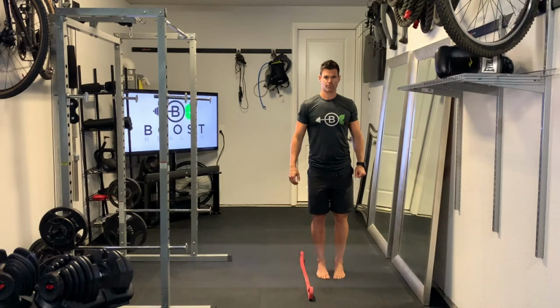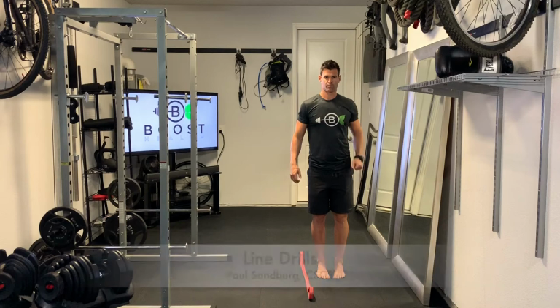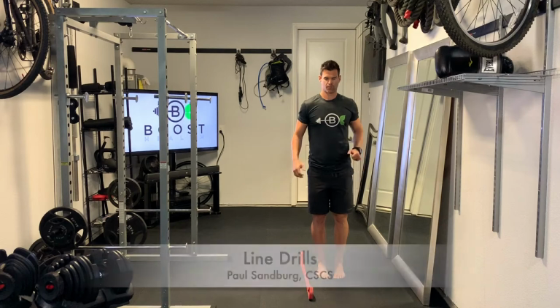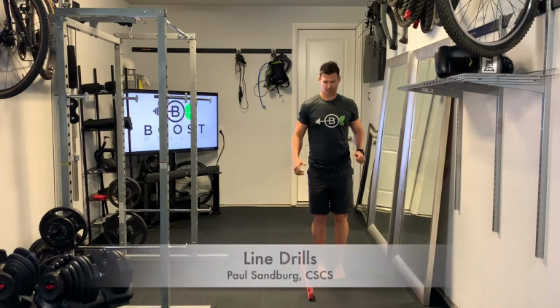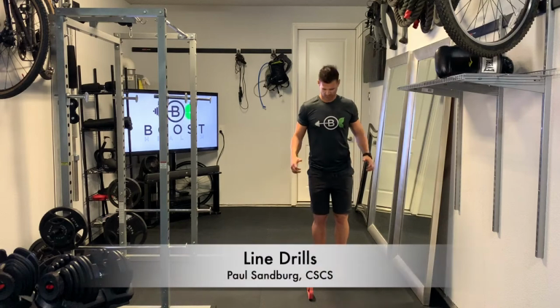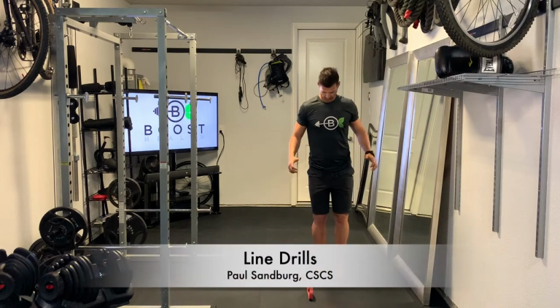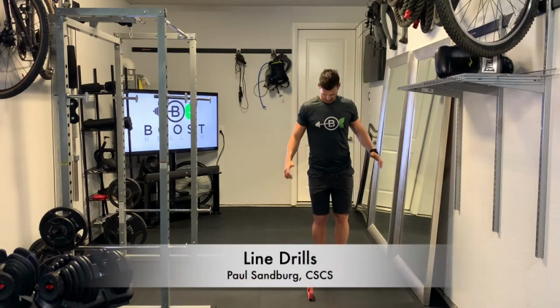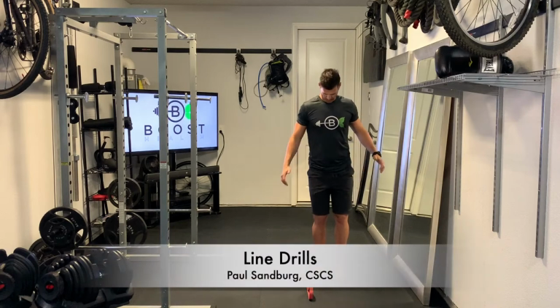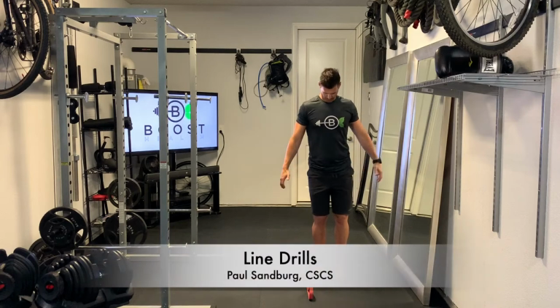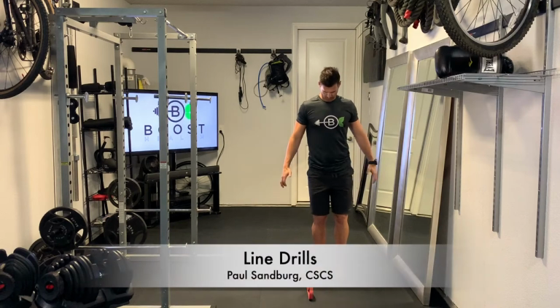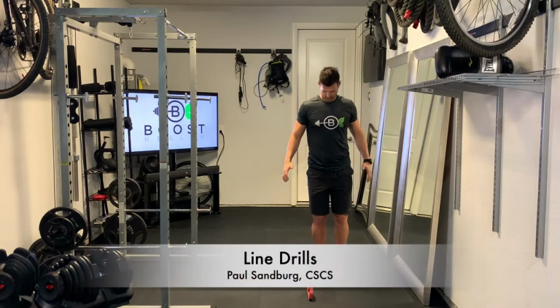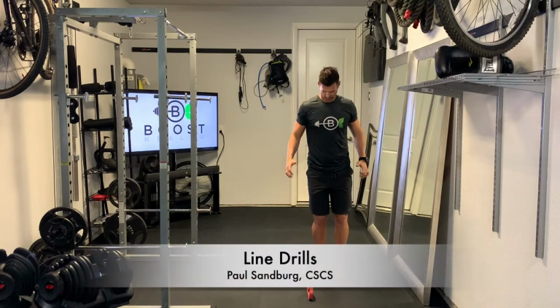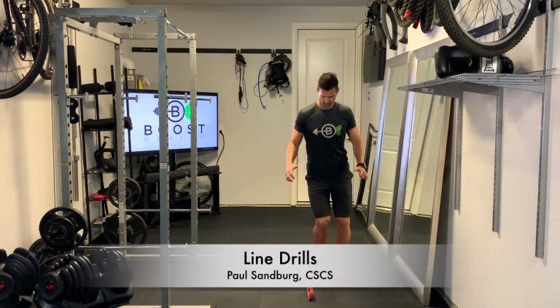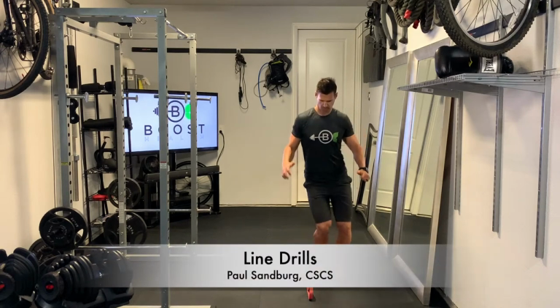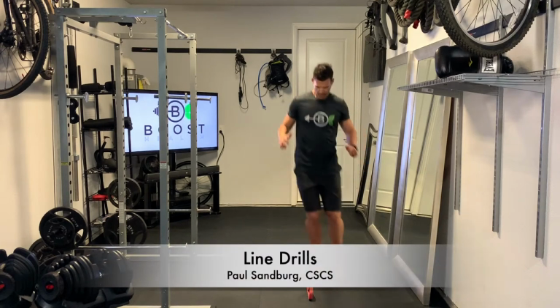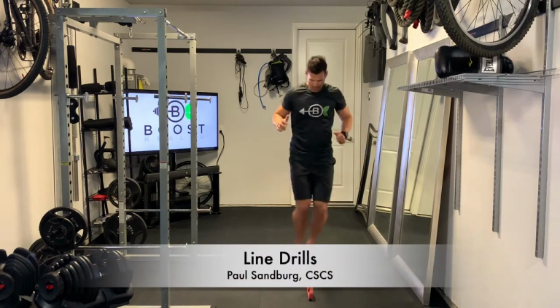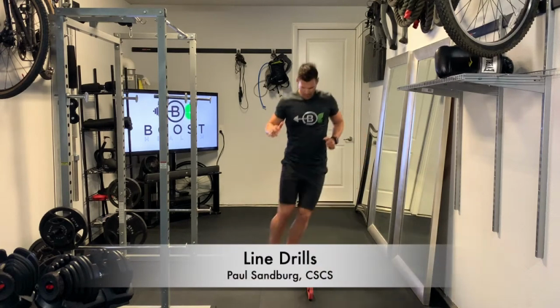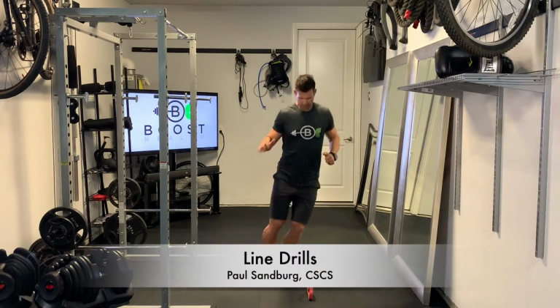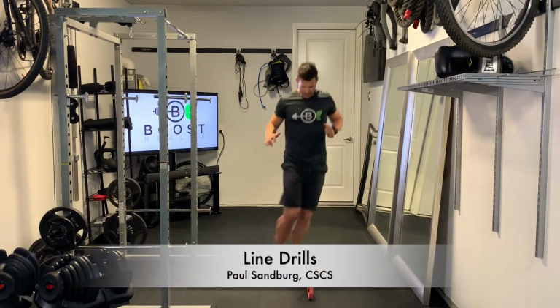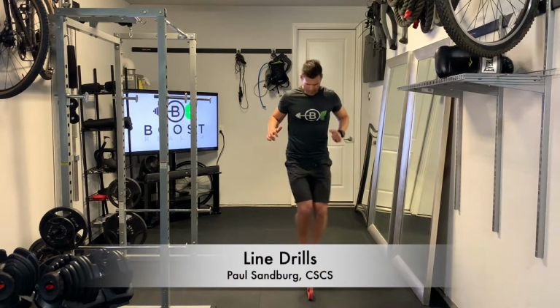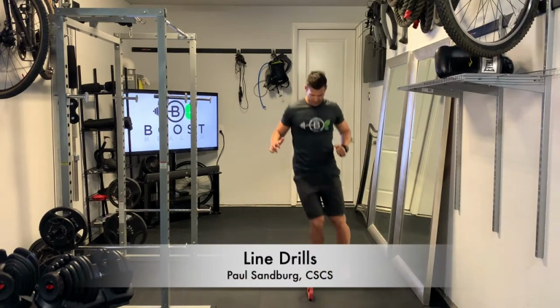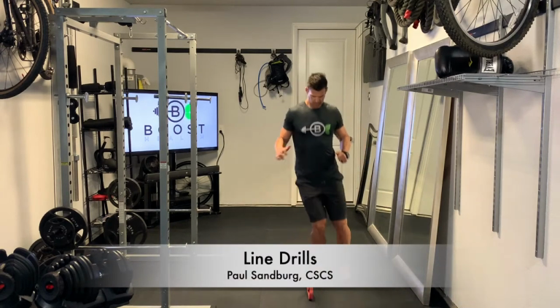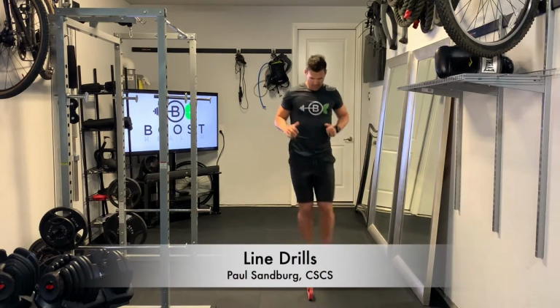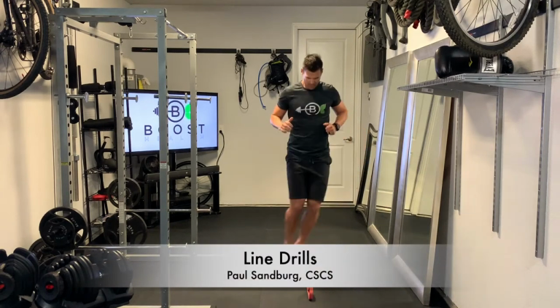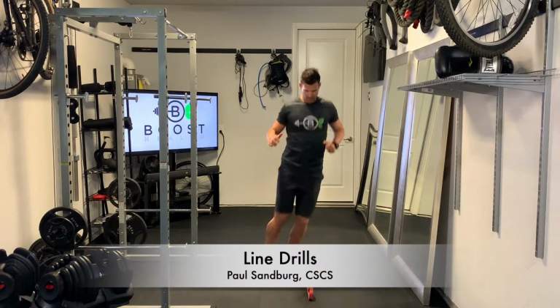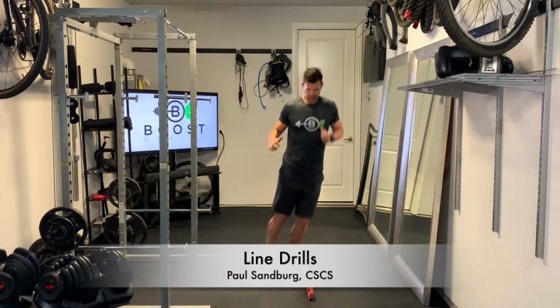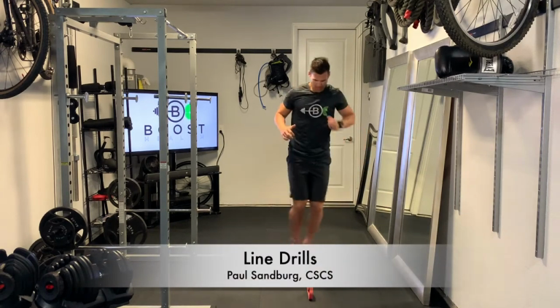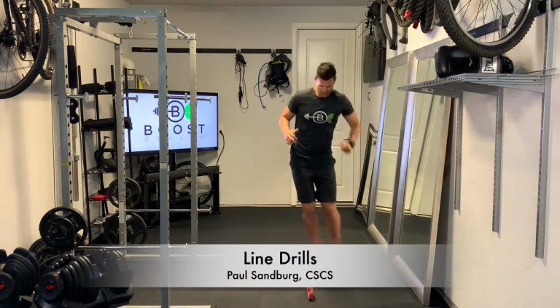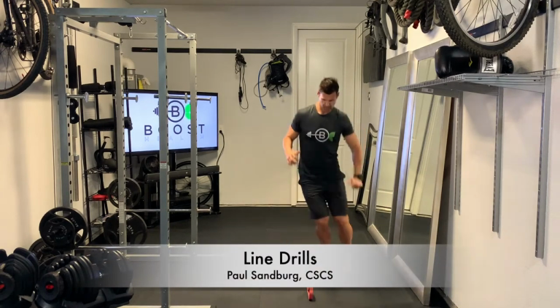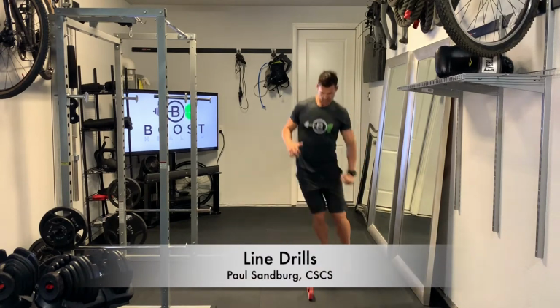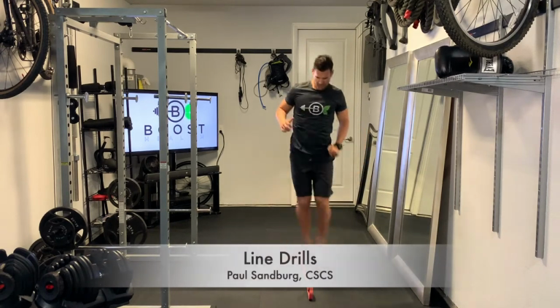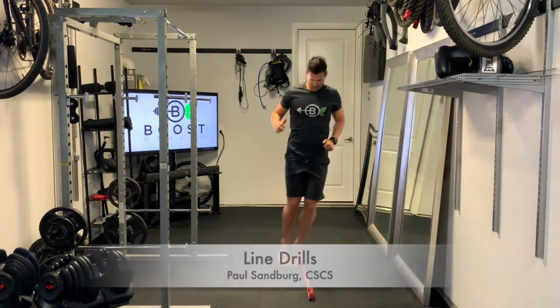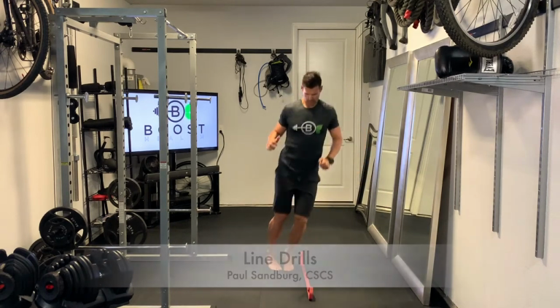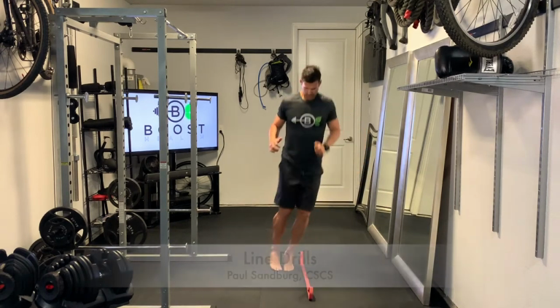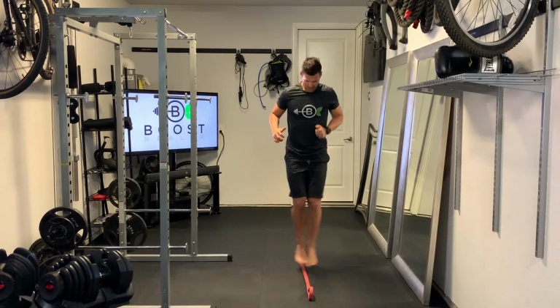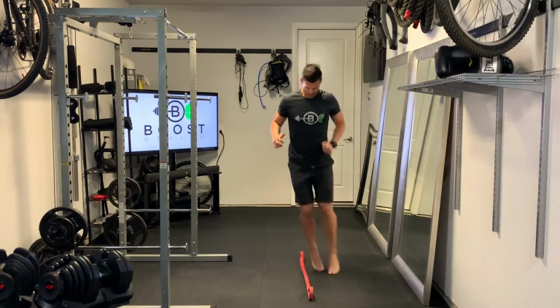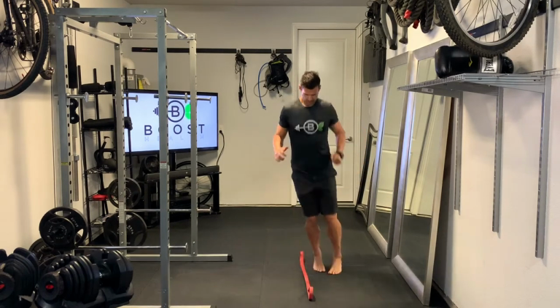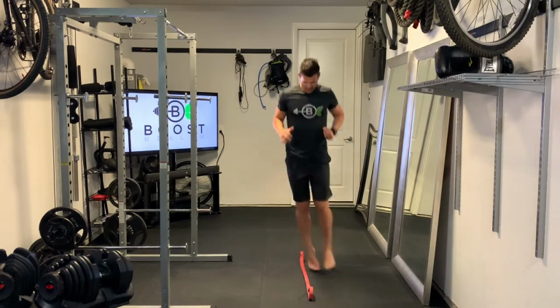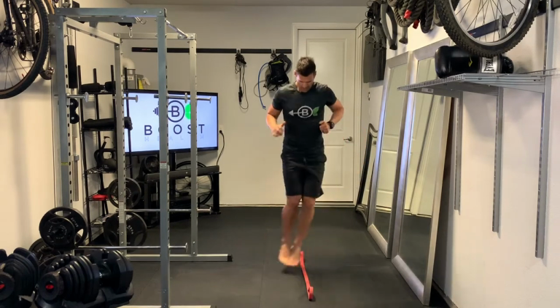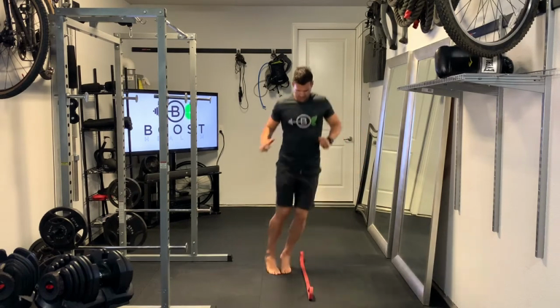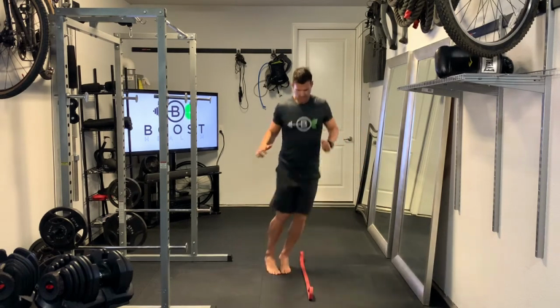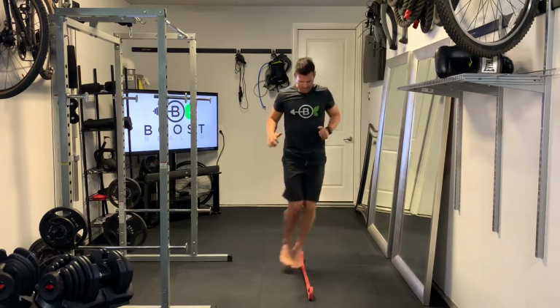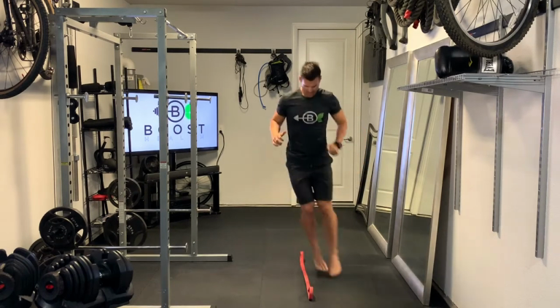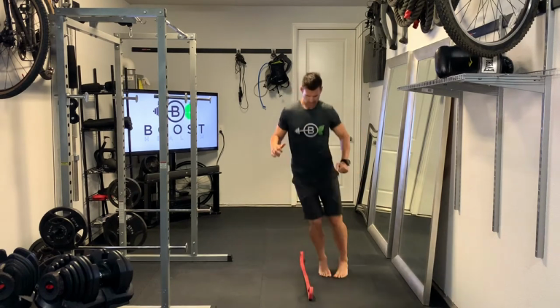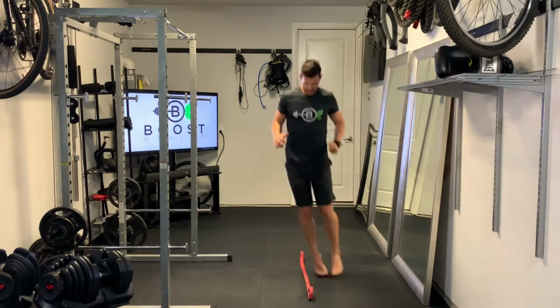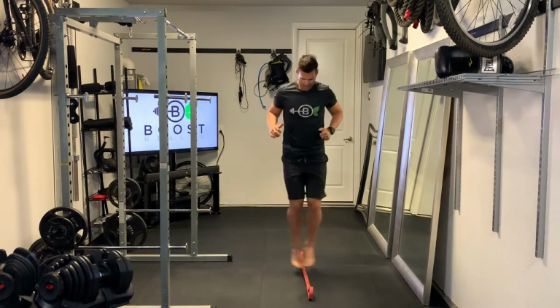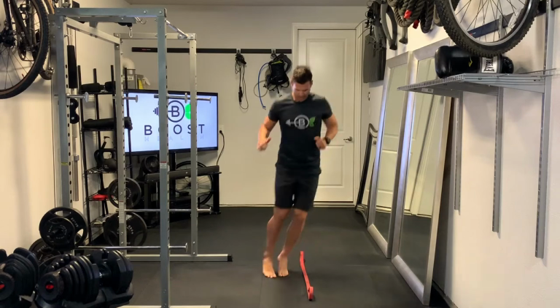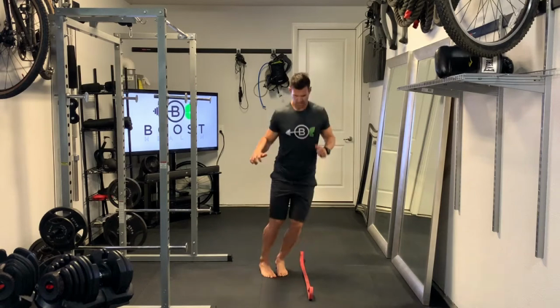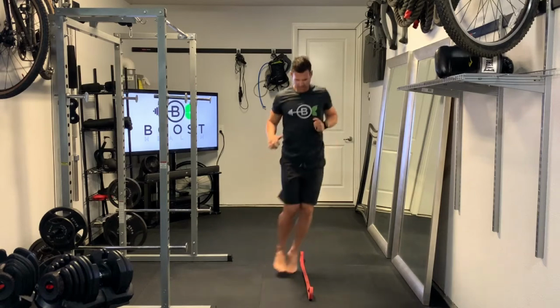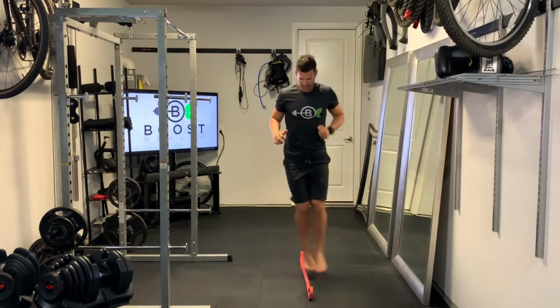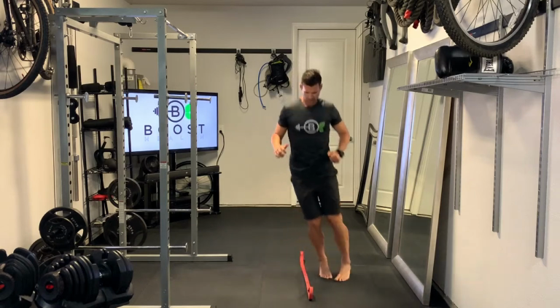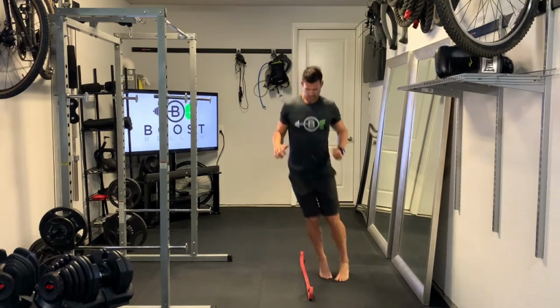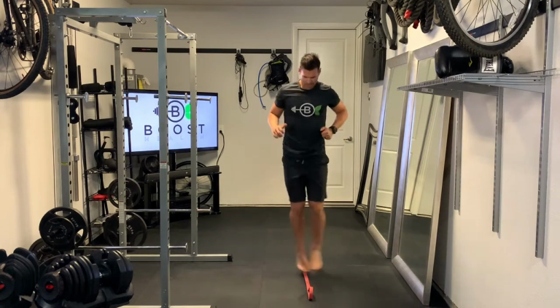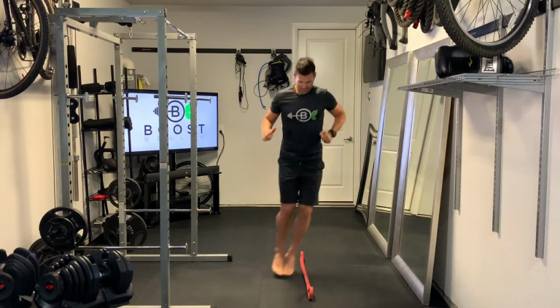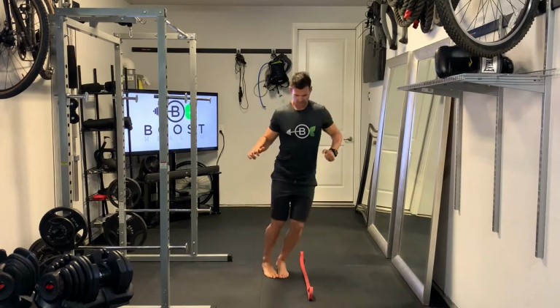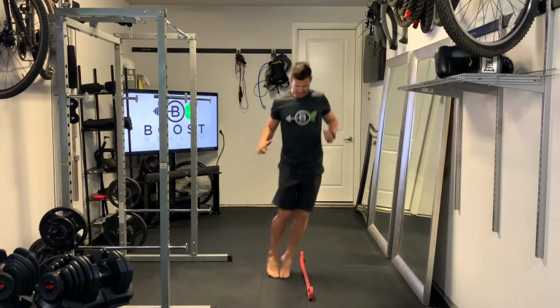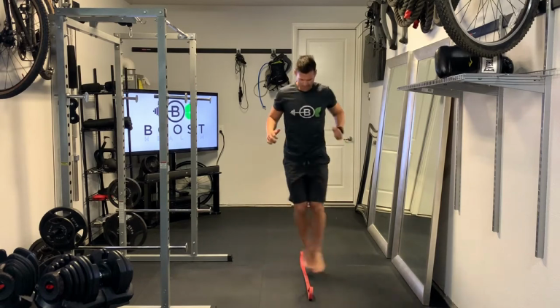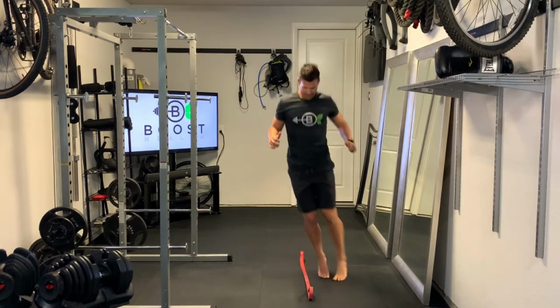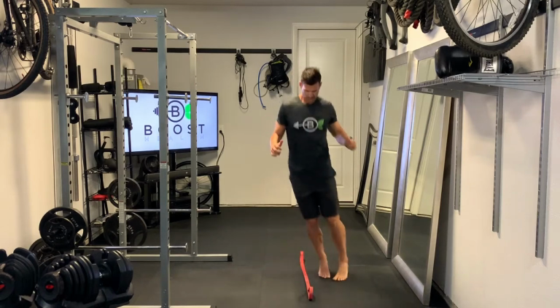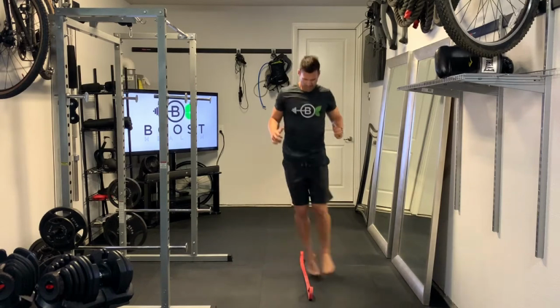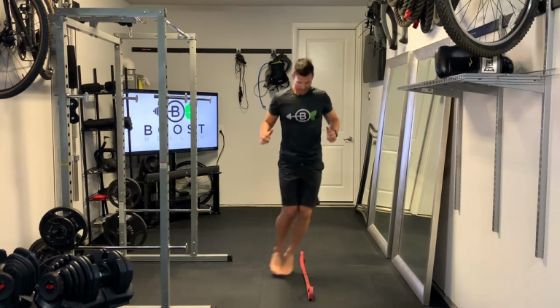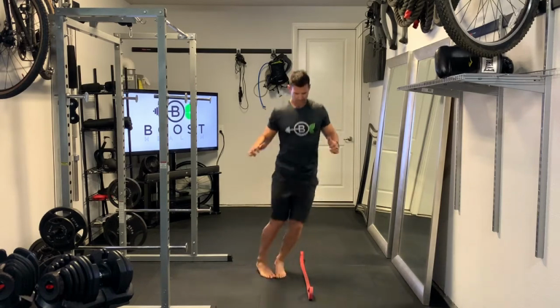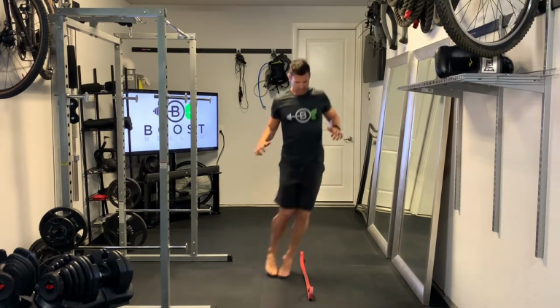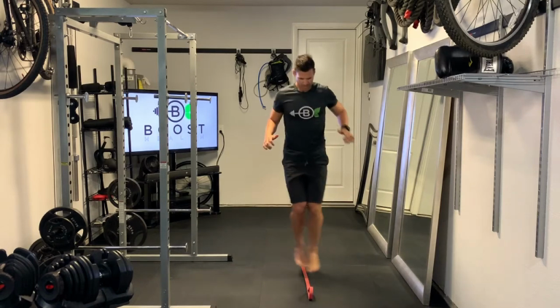Doing some line drills here — great indoor cardio, no new equipment needed. Just a line on the floor, a jump rope, or just something to focus on jumping over.